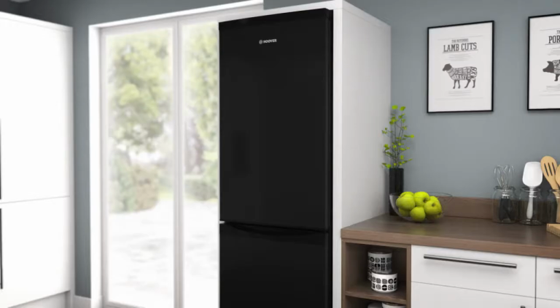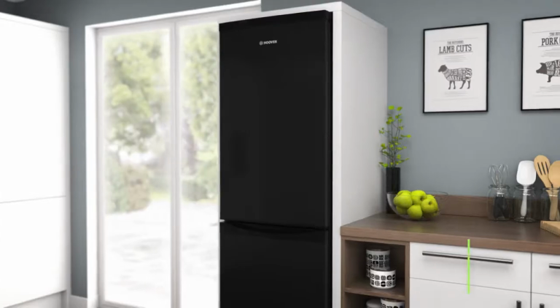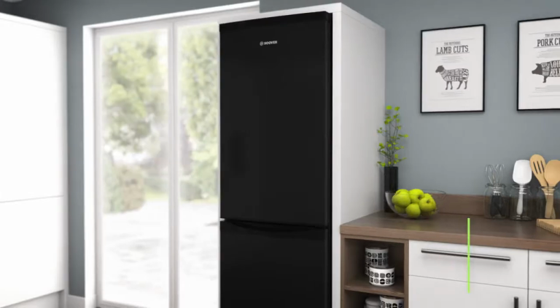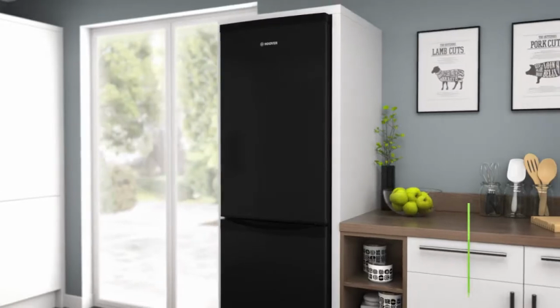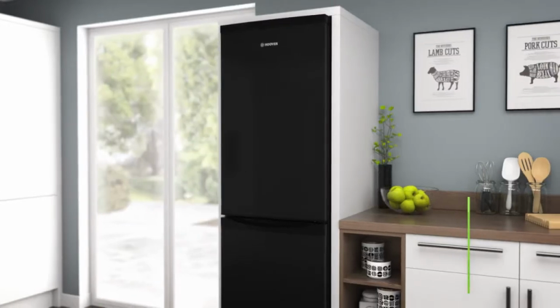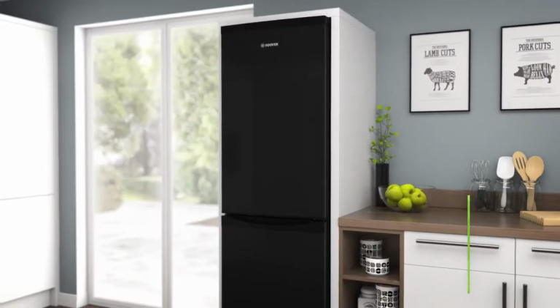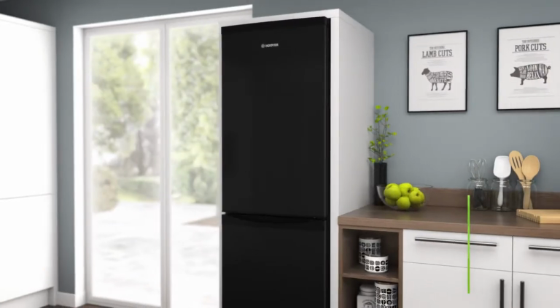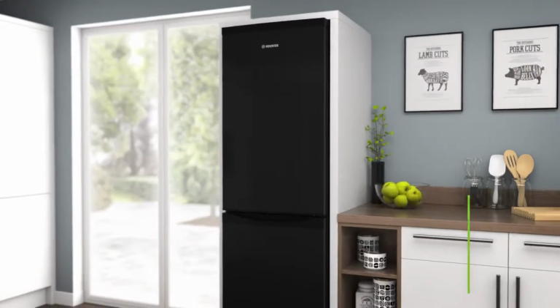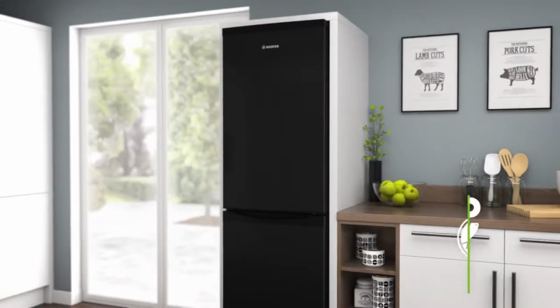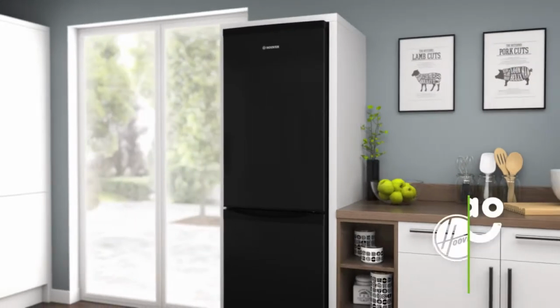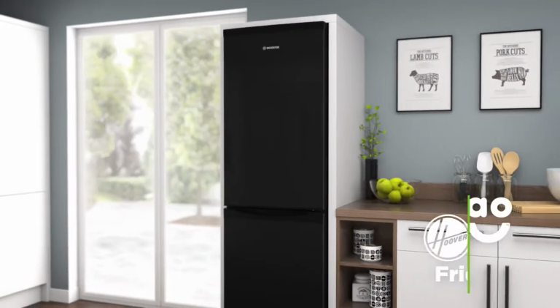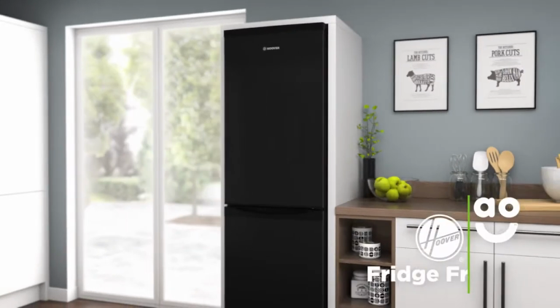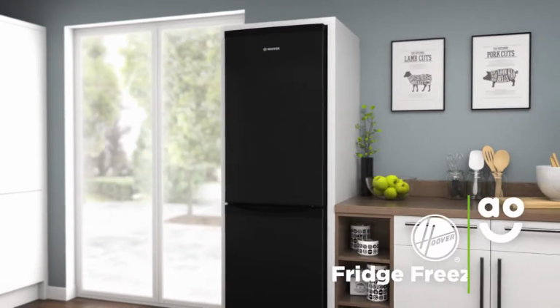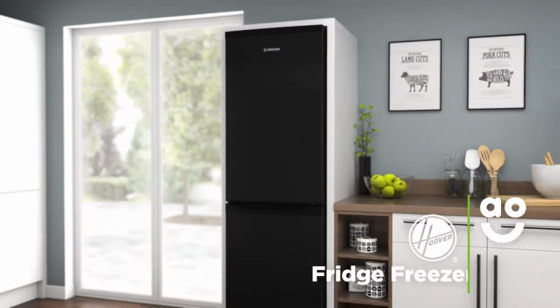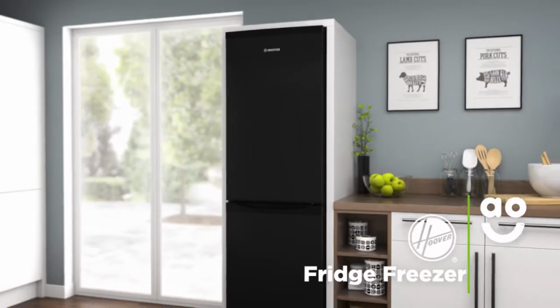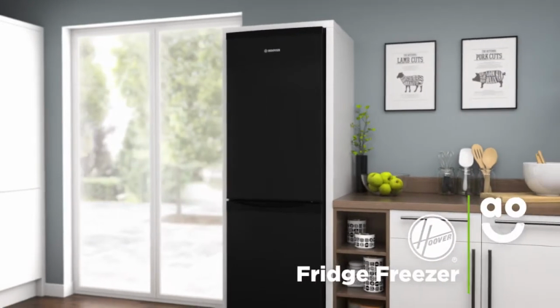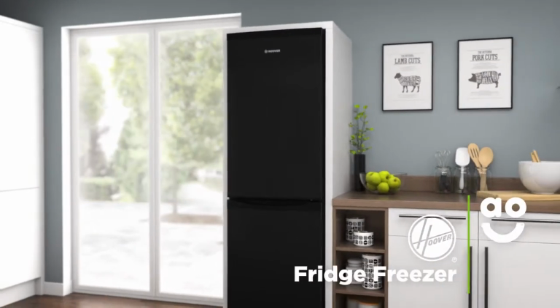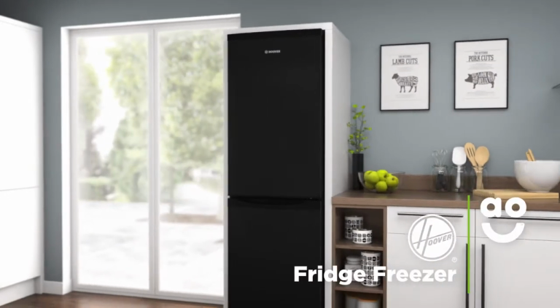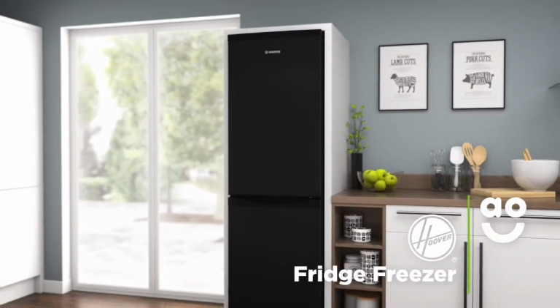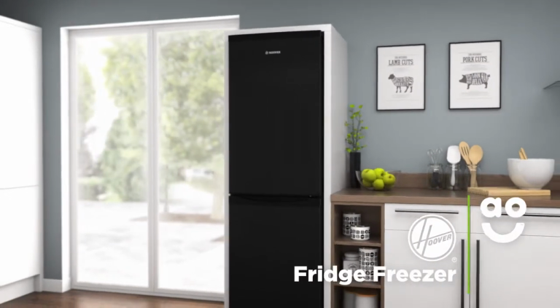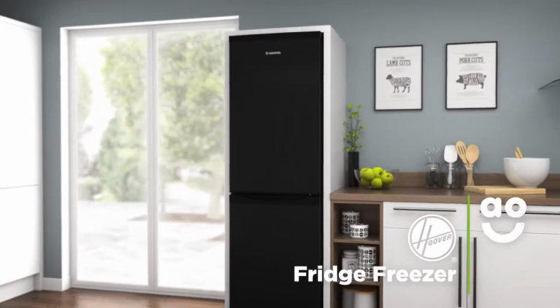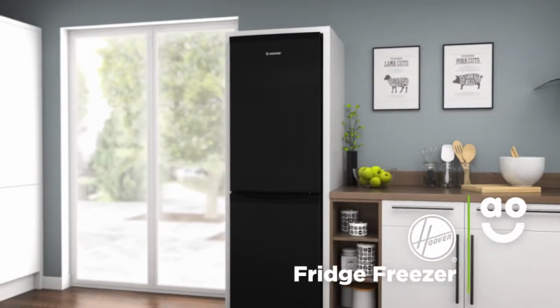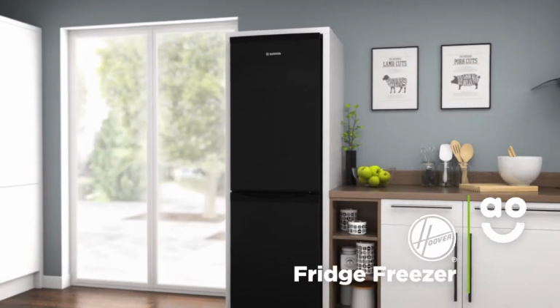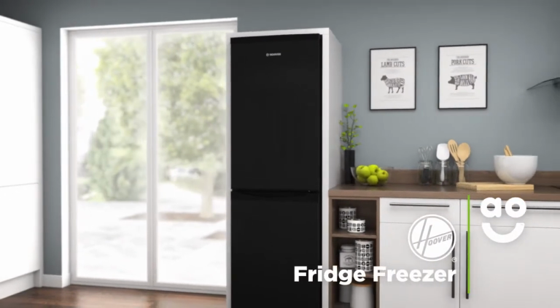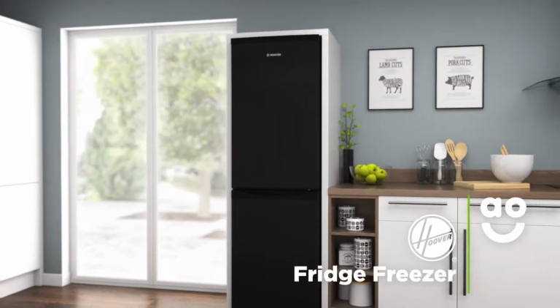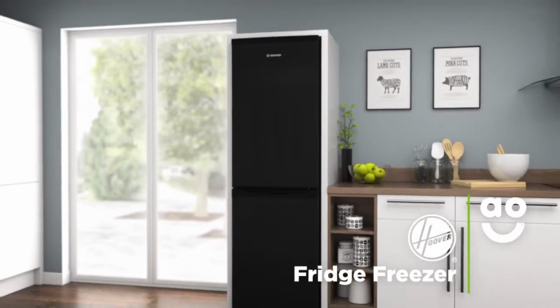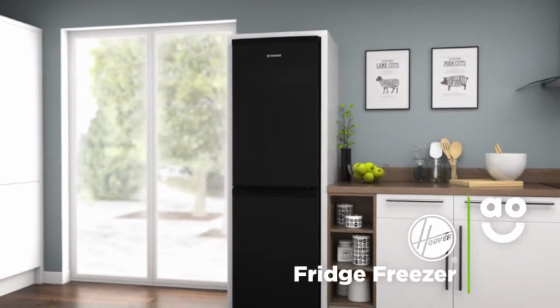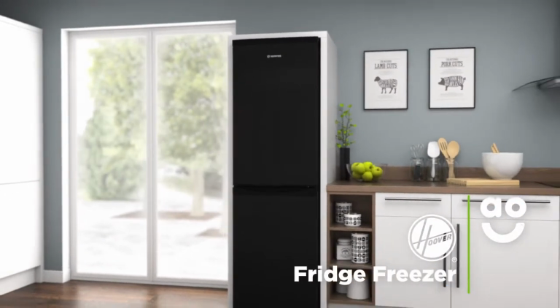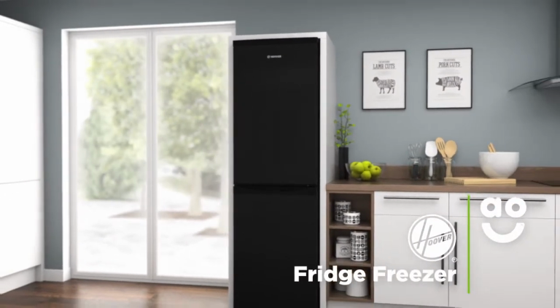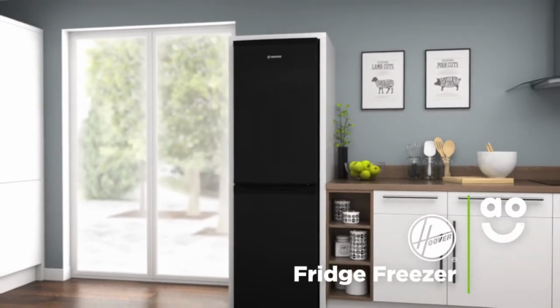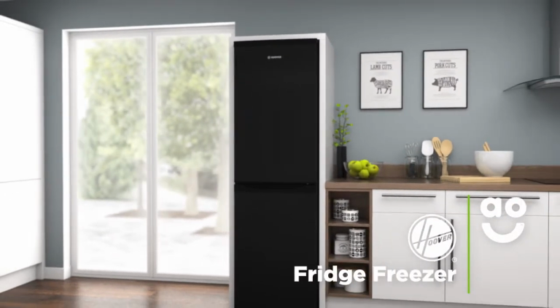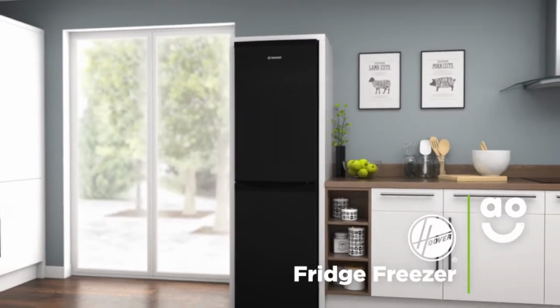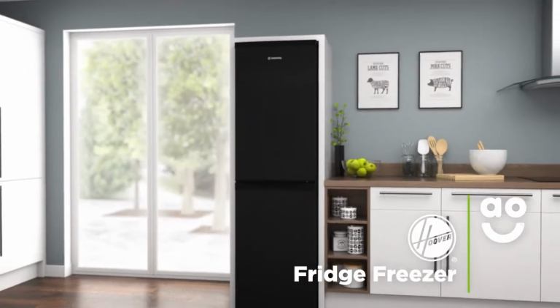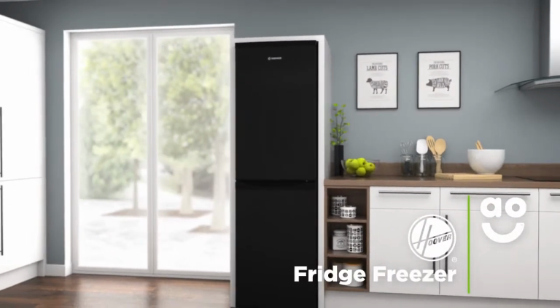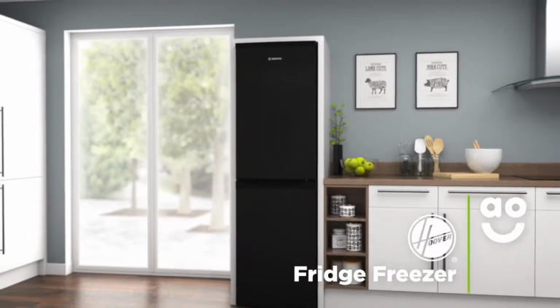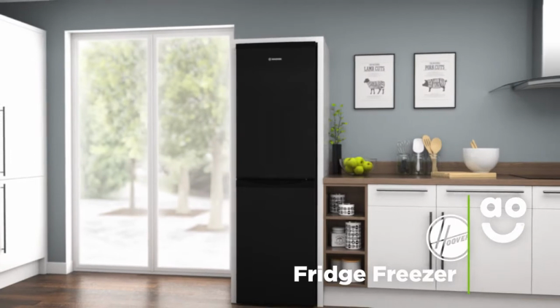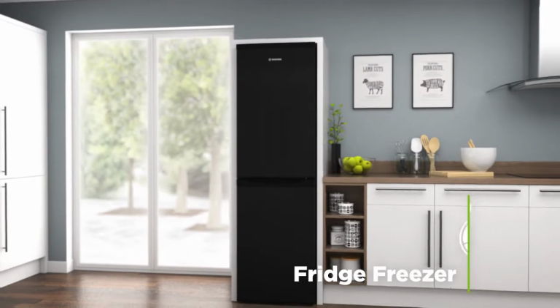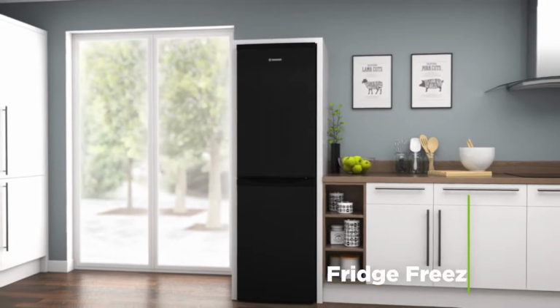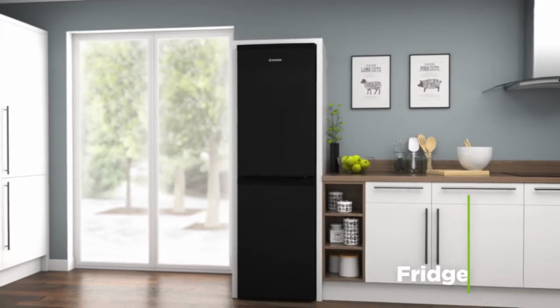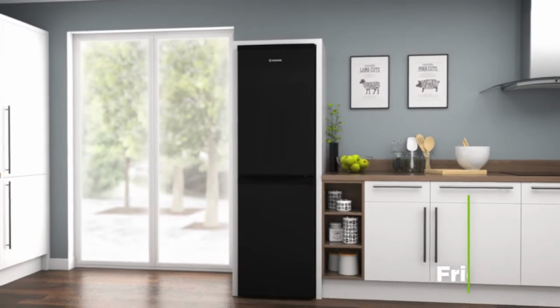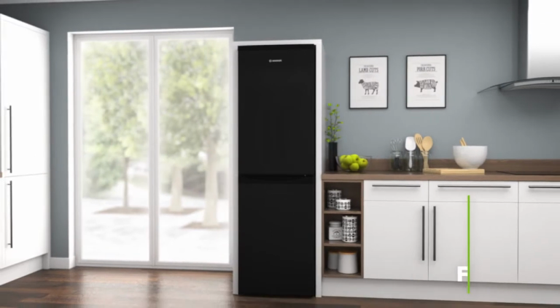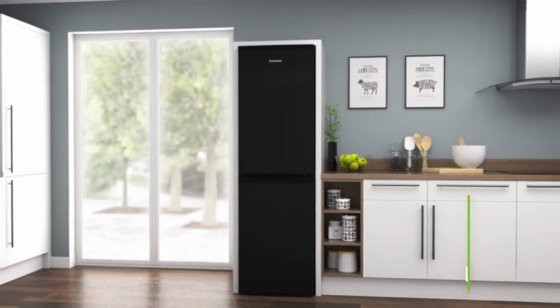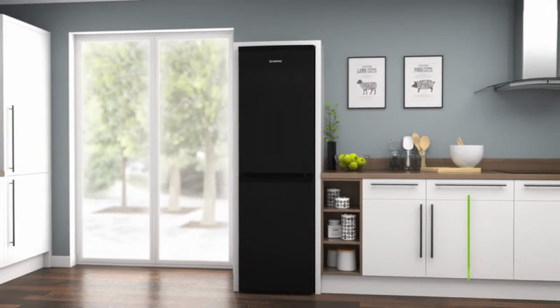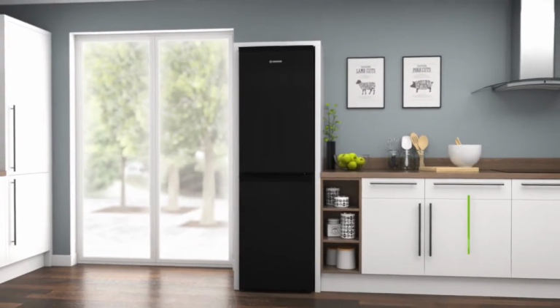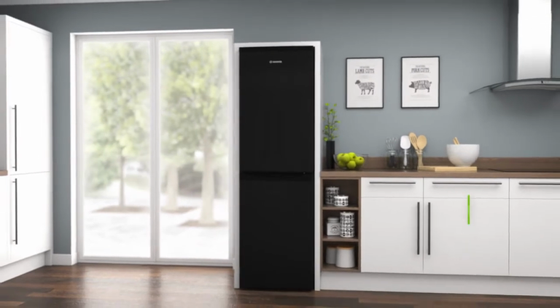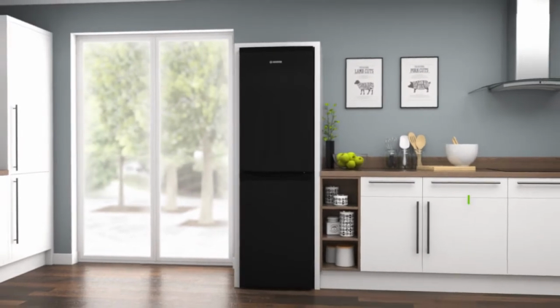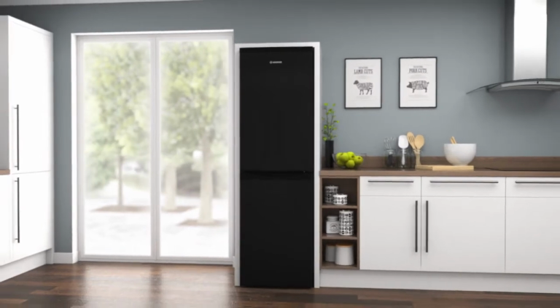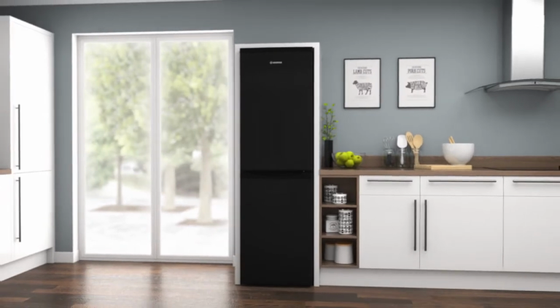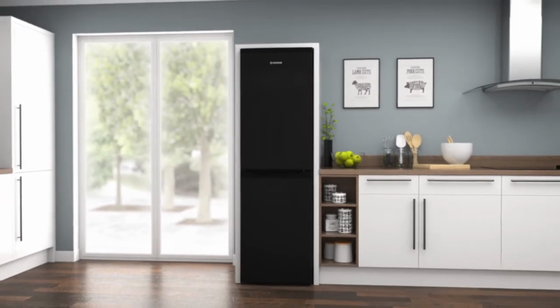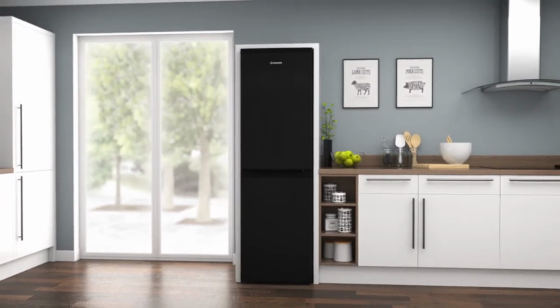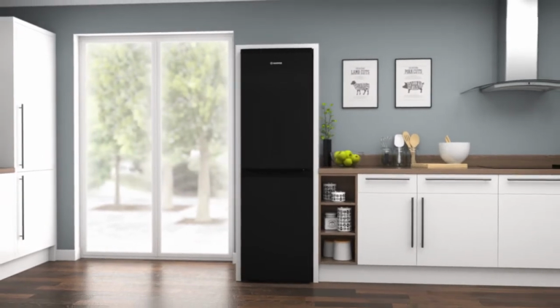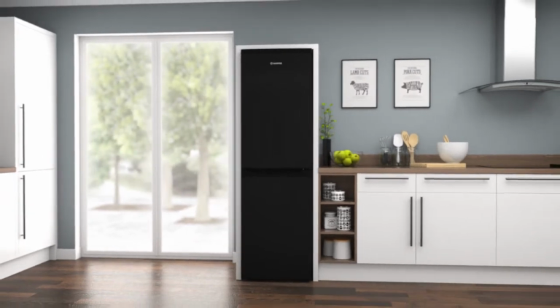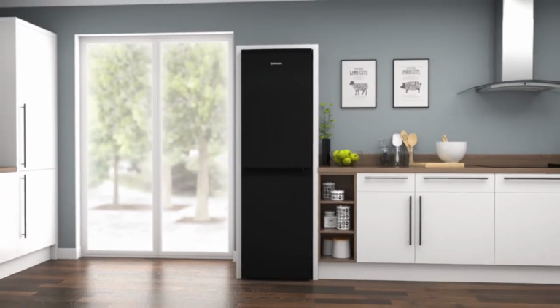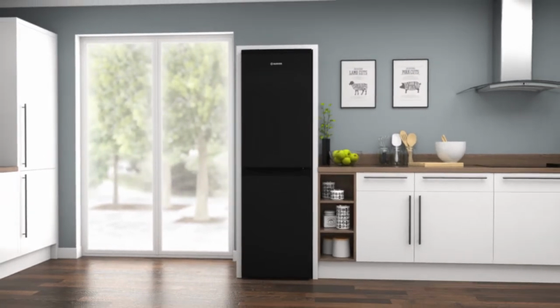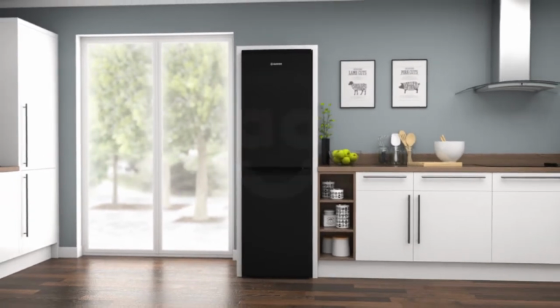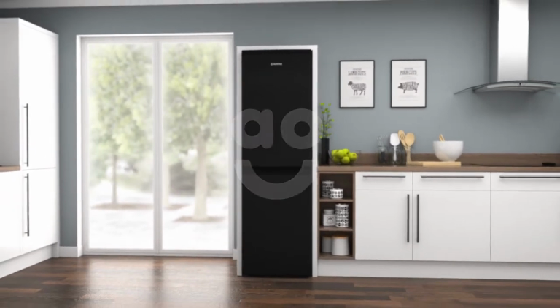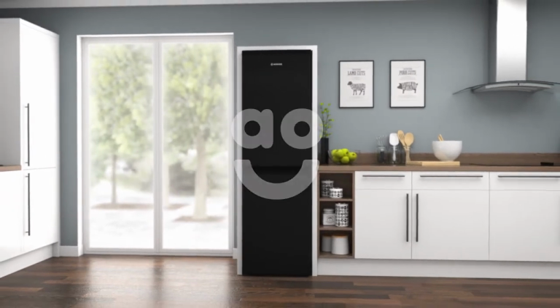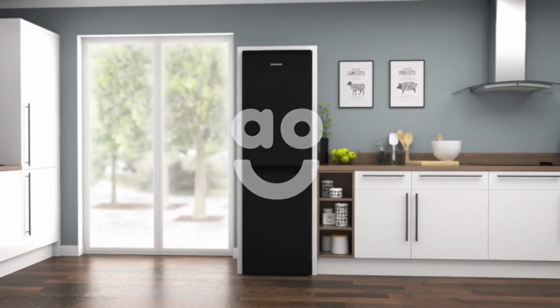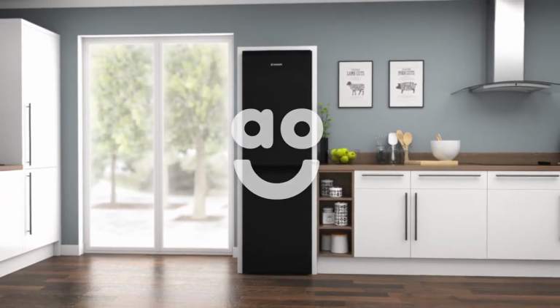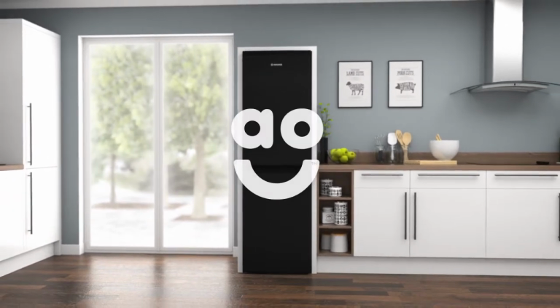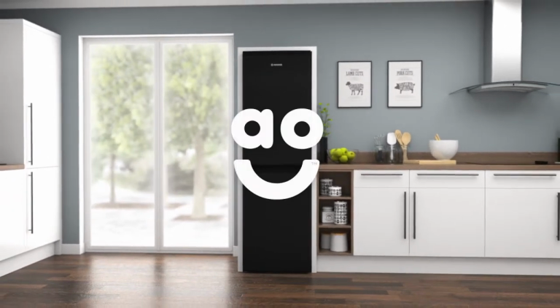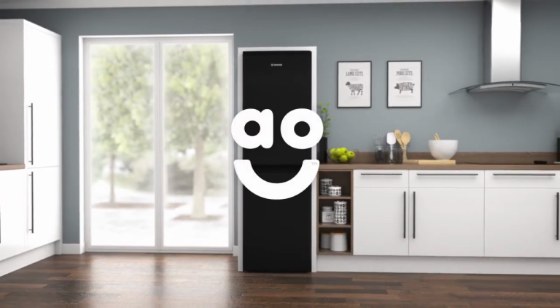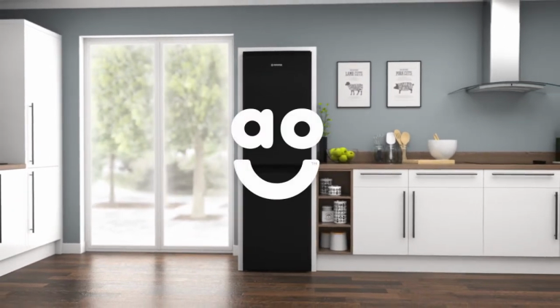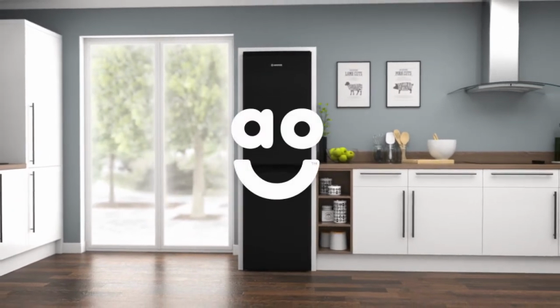If you're looking for a great looking fridge freezer with clever technology to keep your food fresh, this Hoover model is ideal for you.